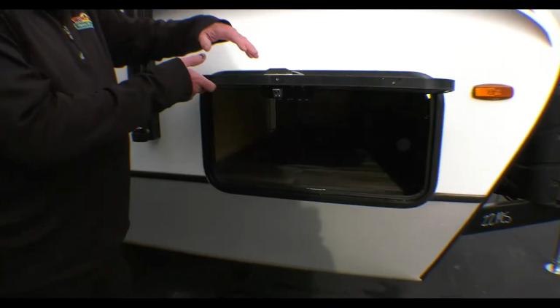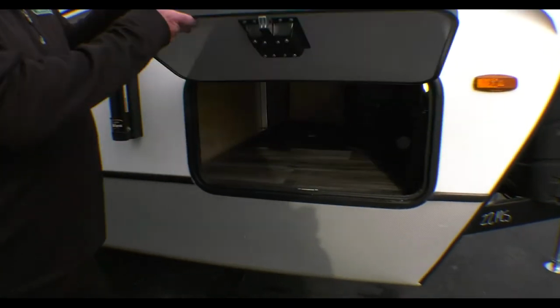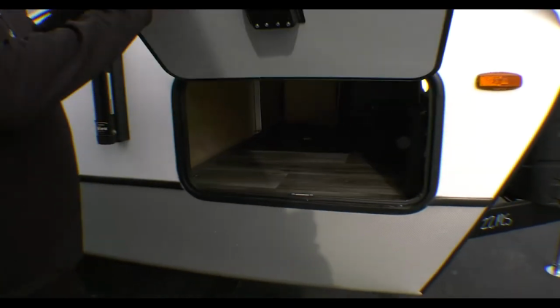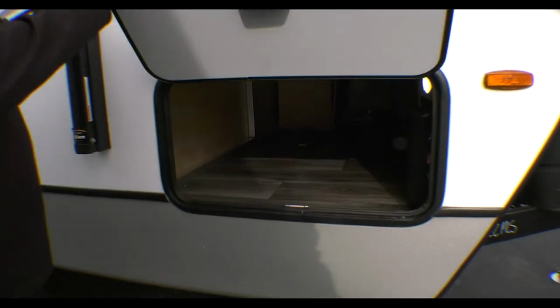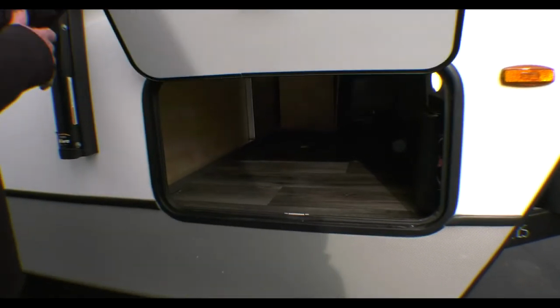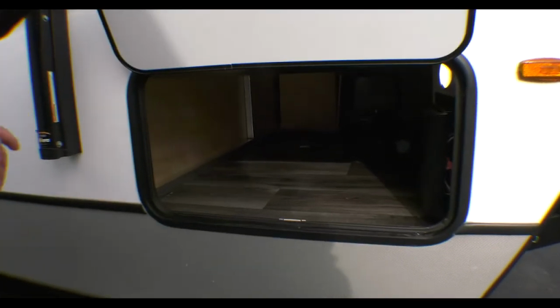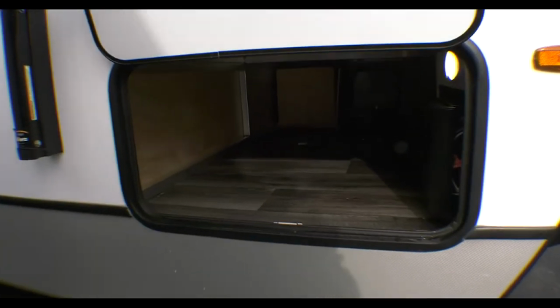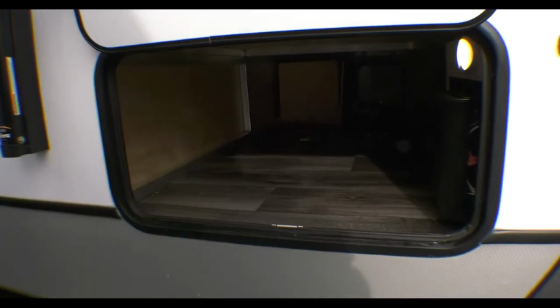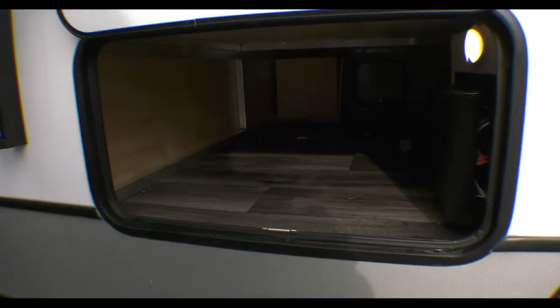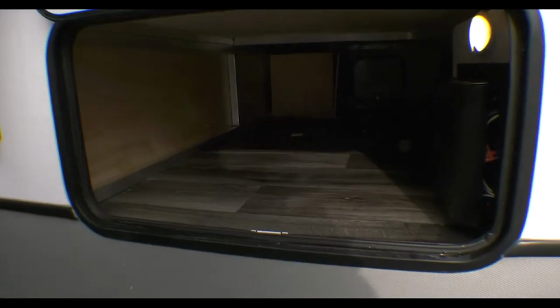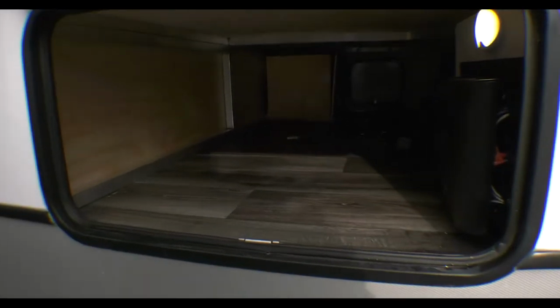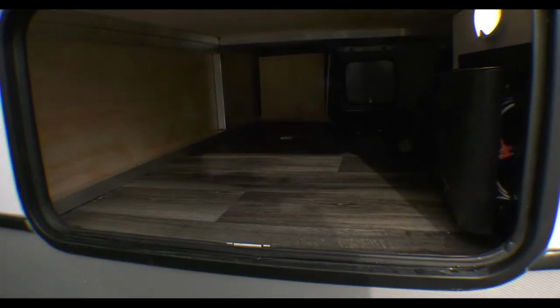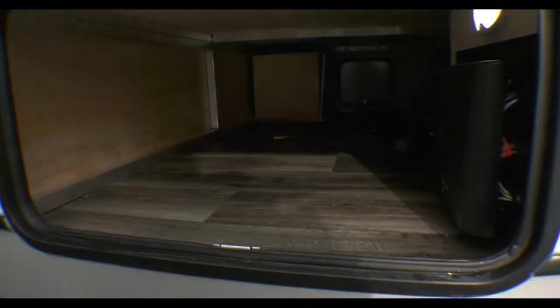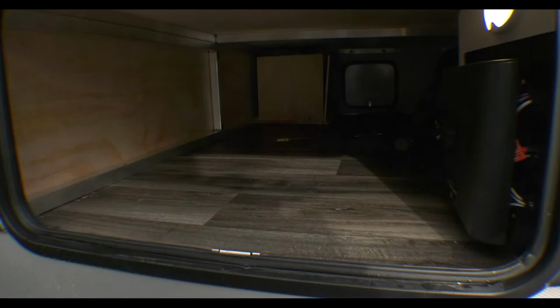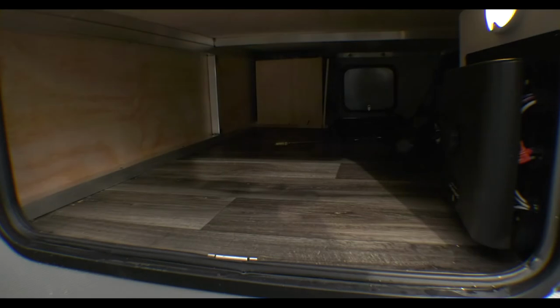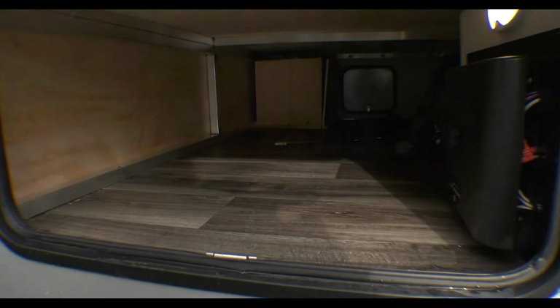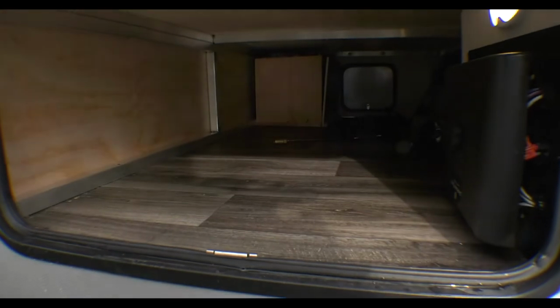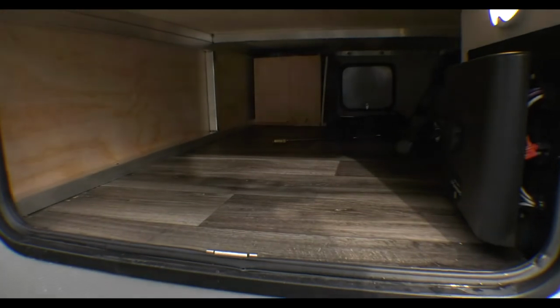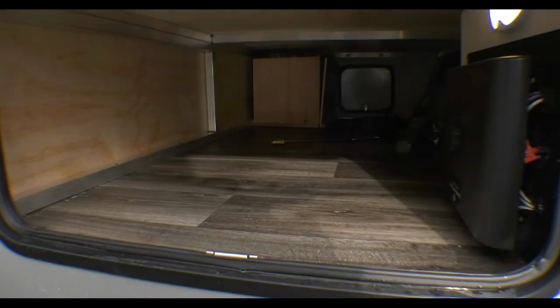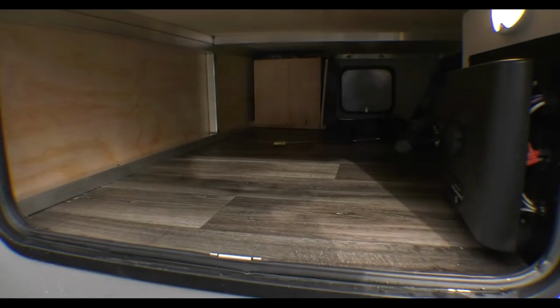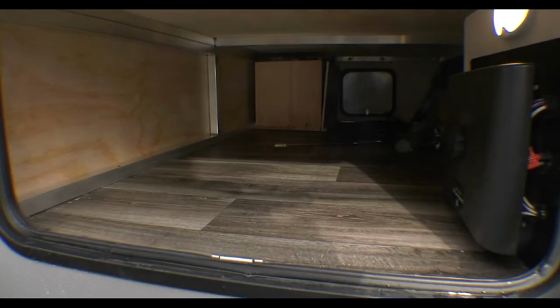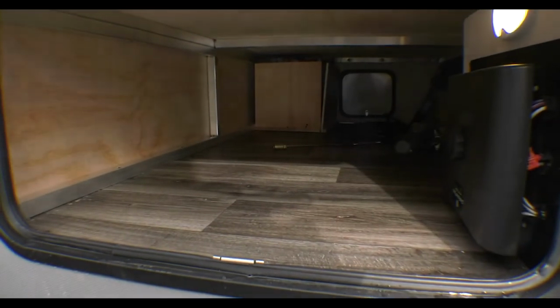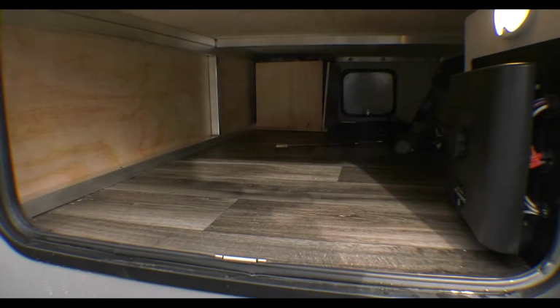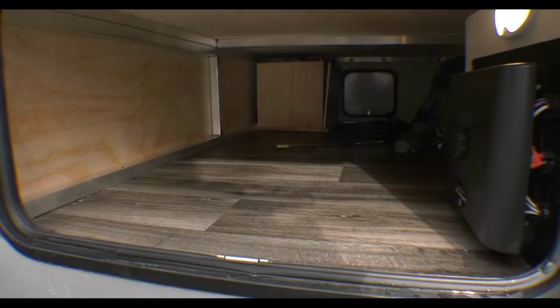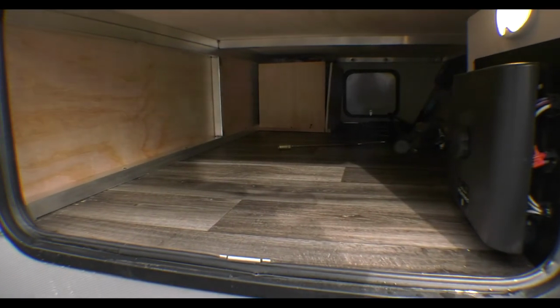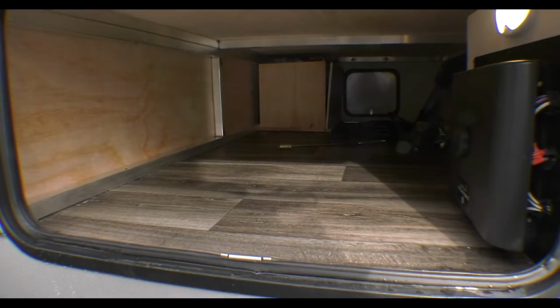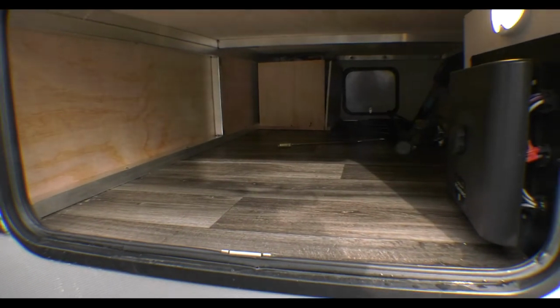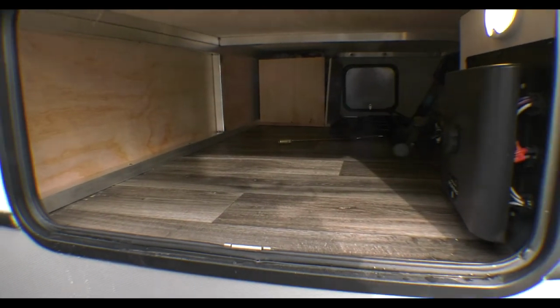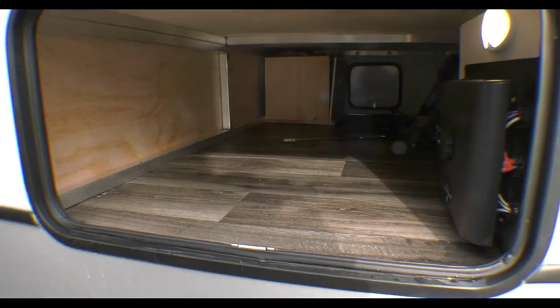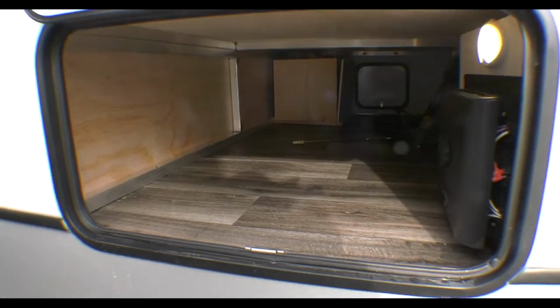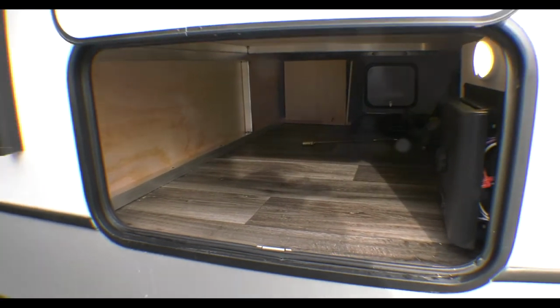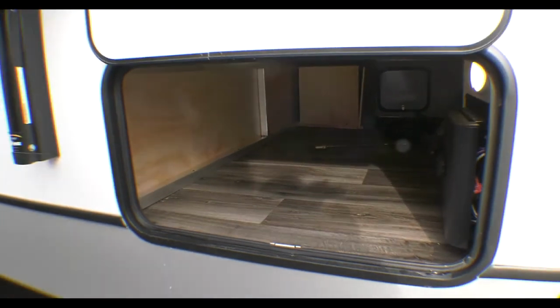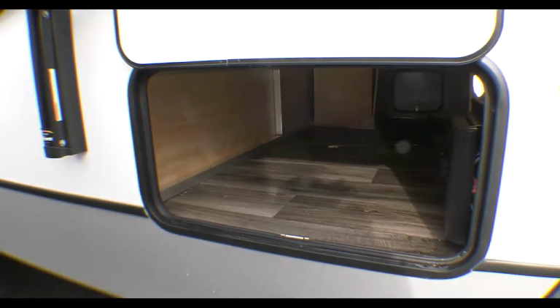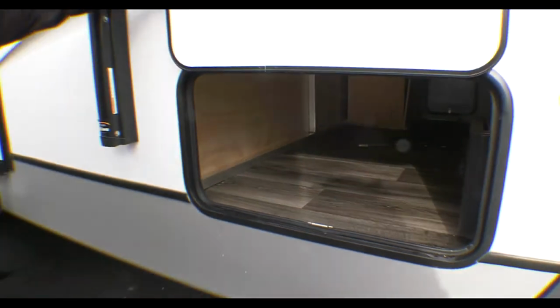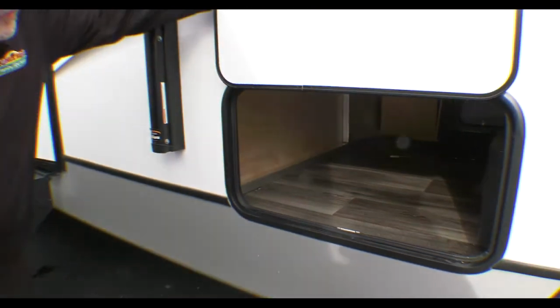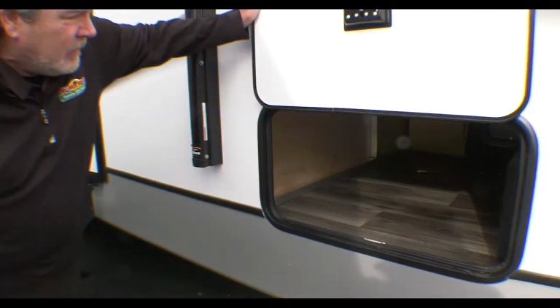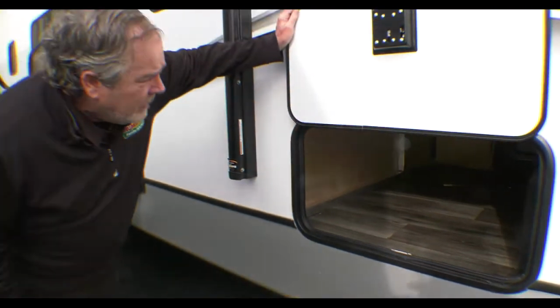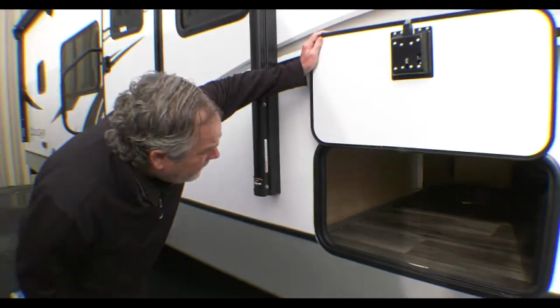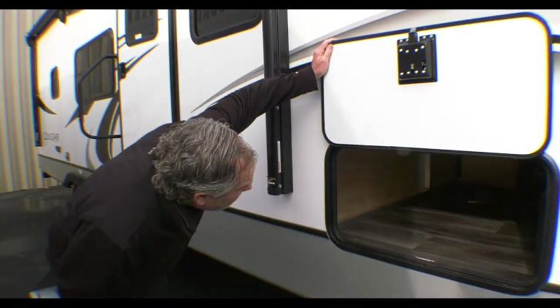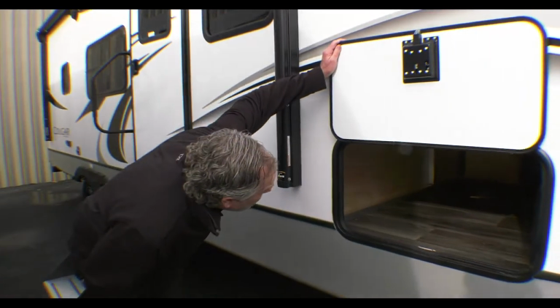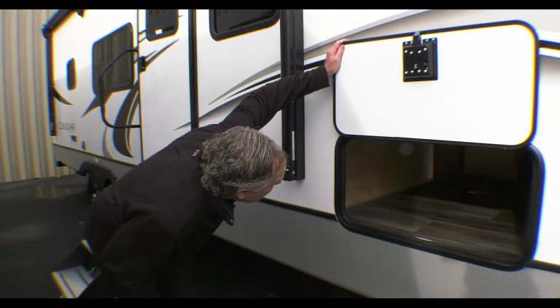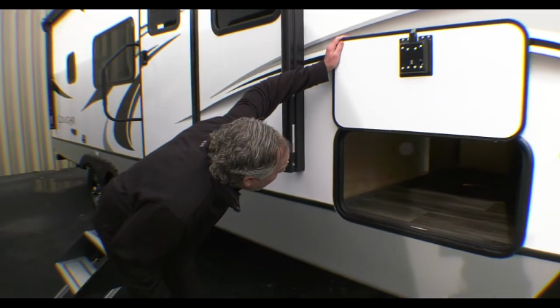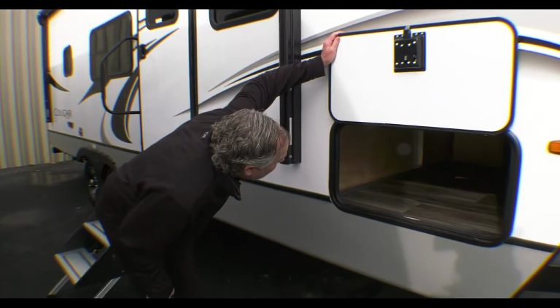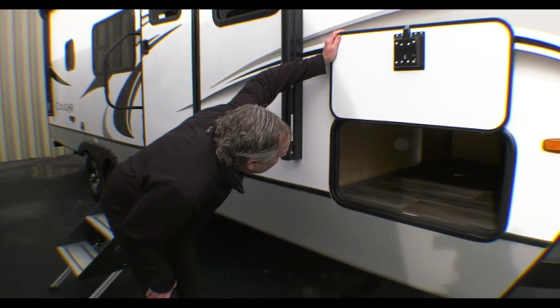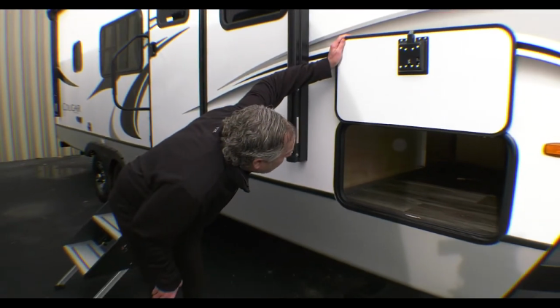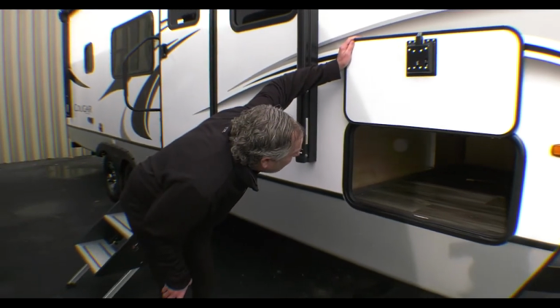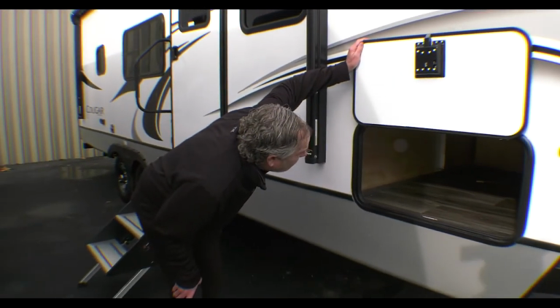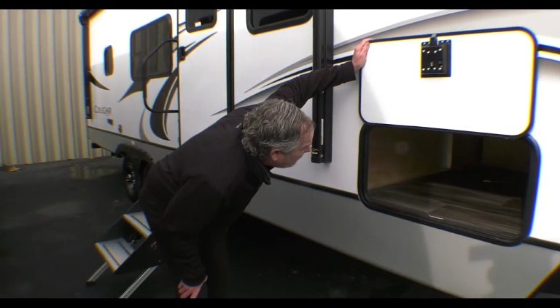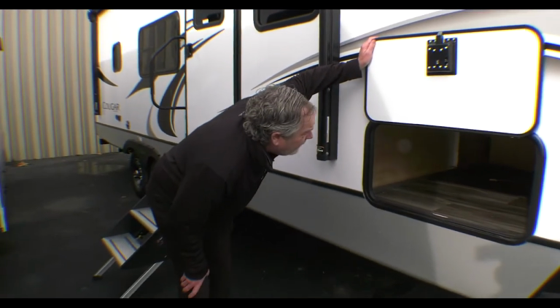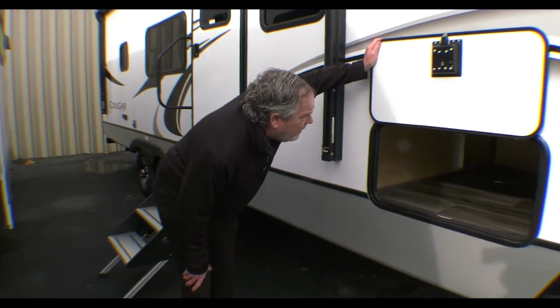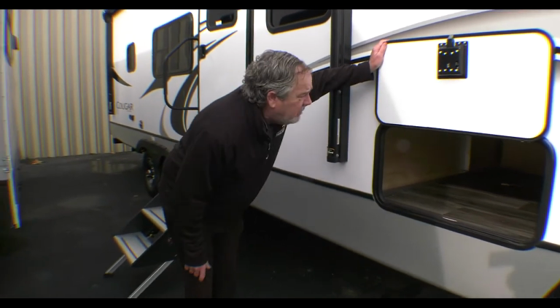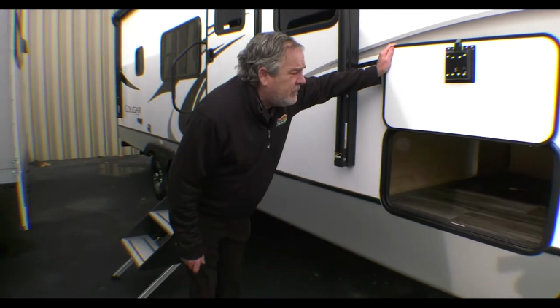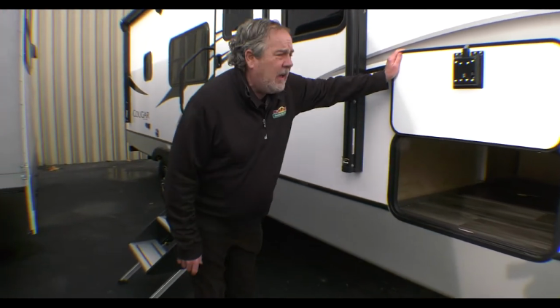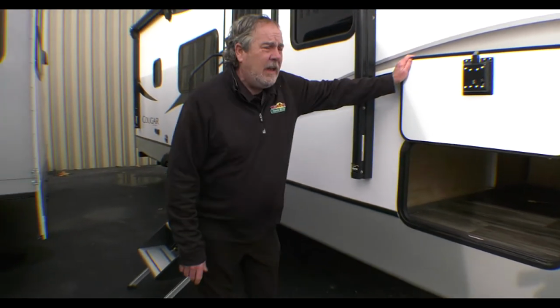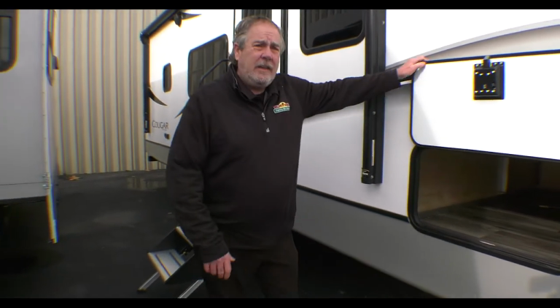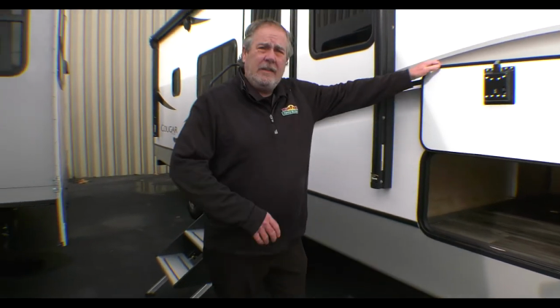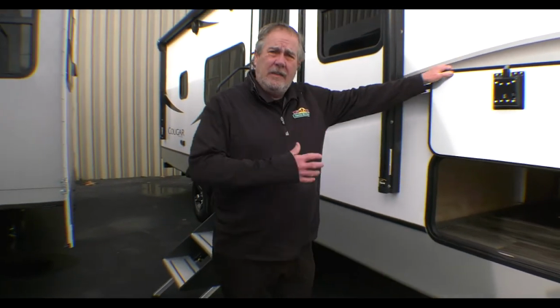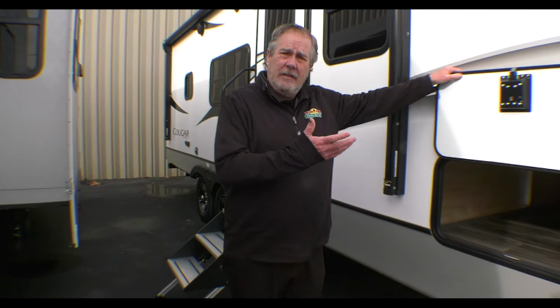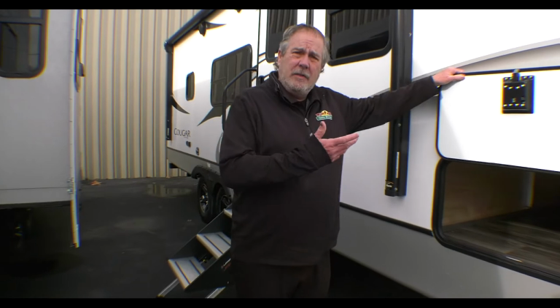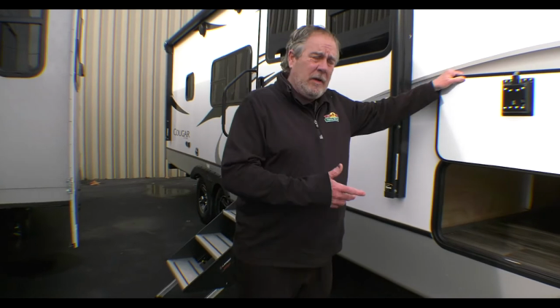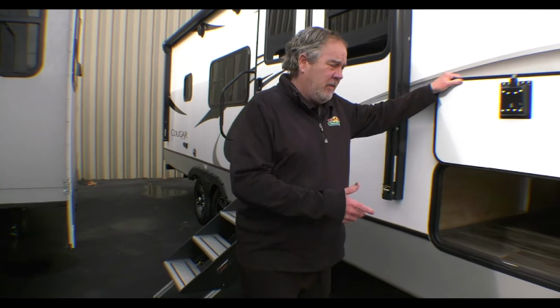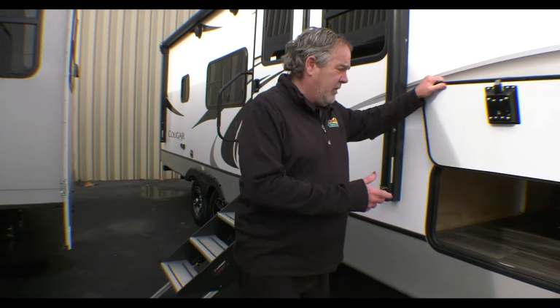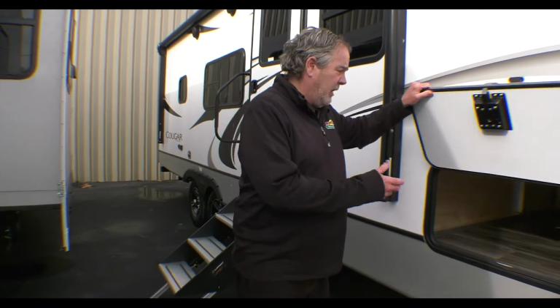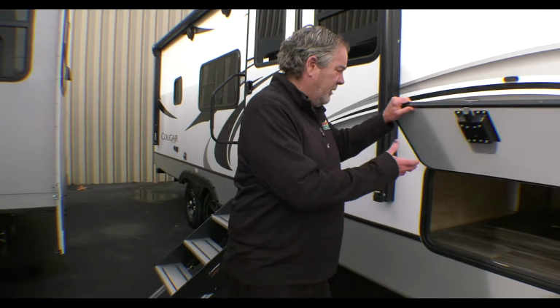Take a look in there — really good pass-through storage. There's a battery disconnect on the other side and some other things.